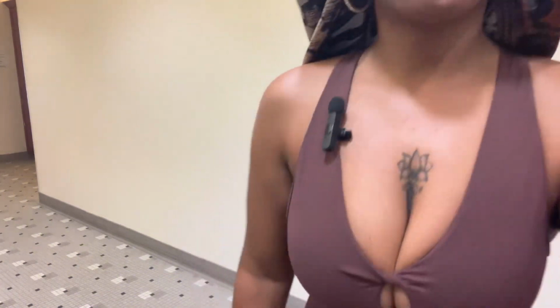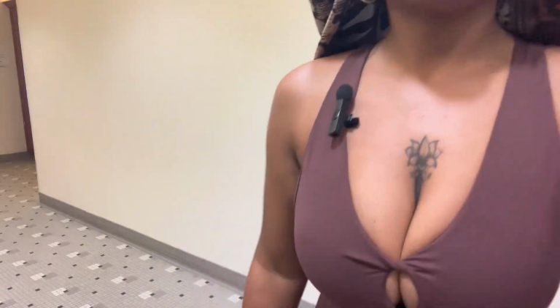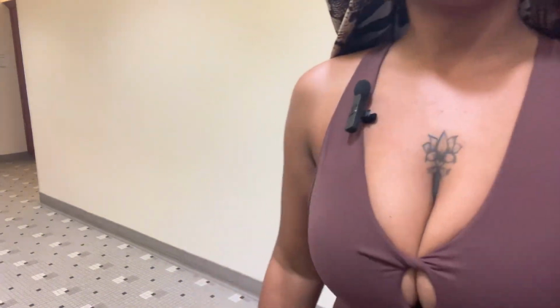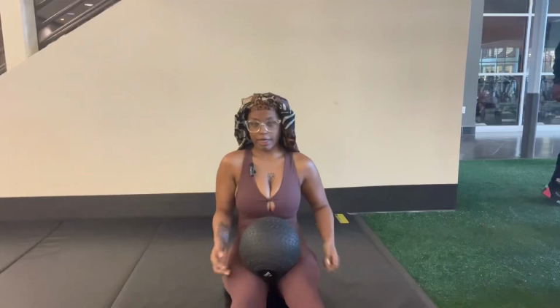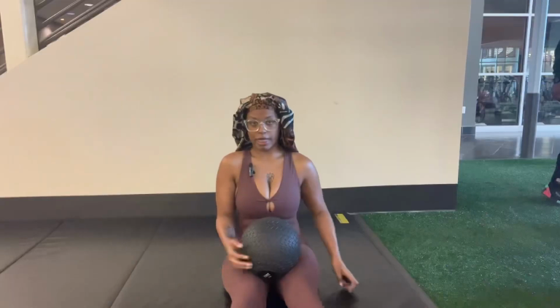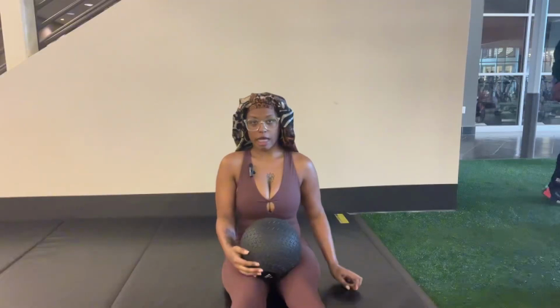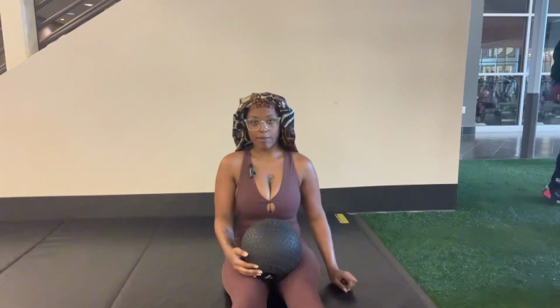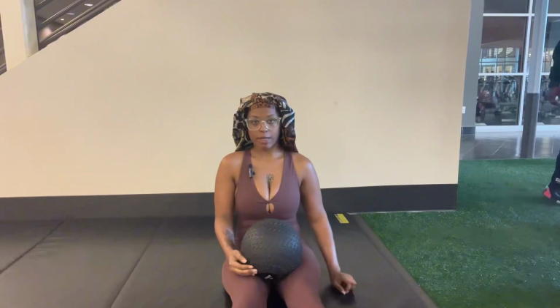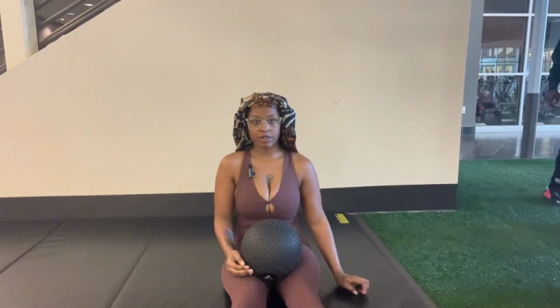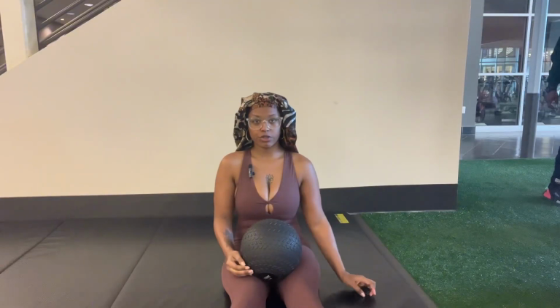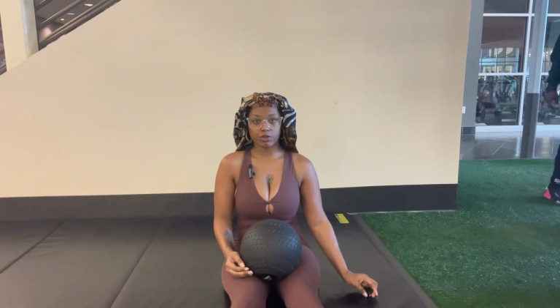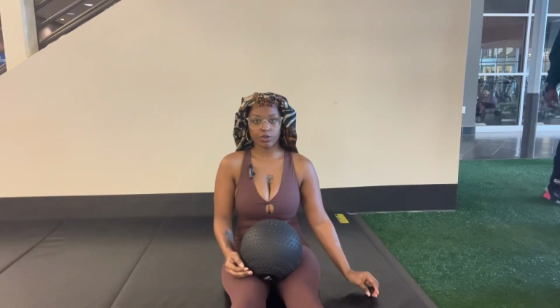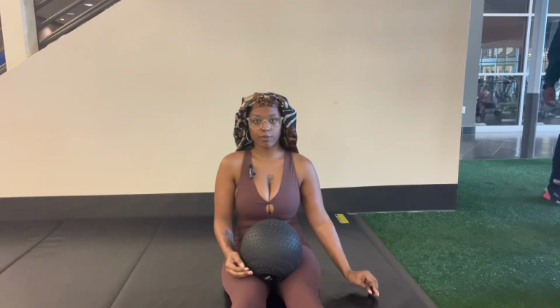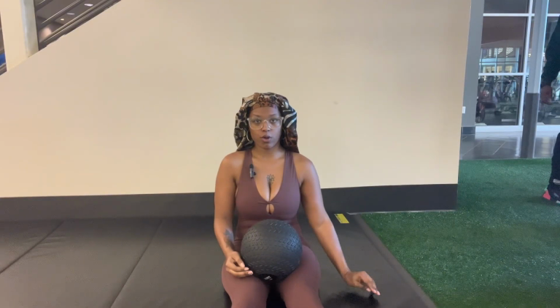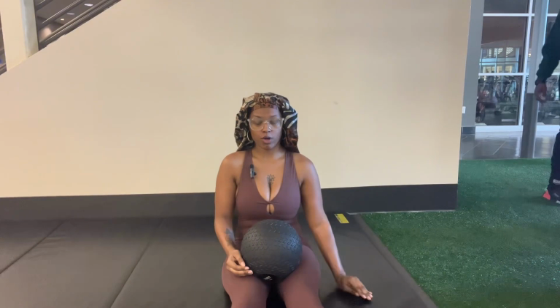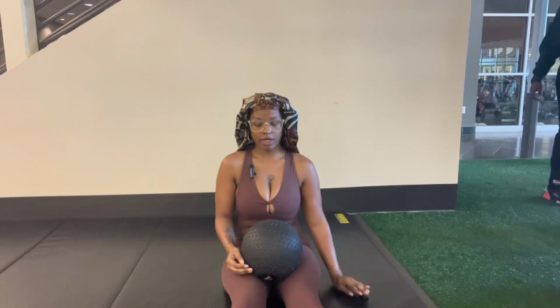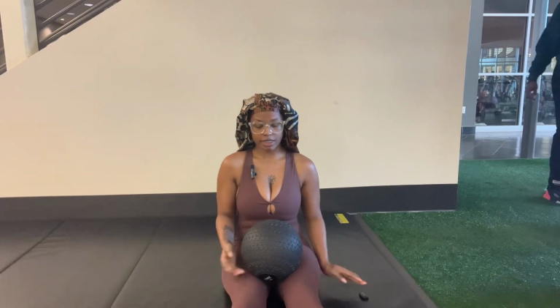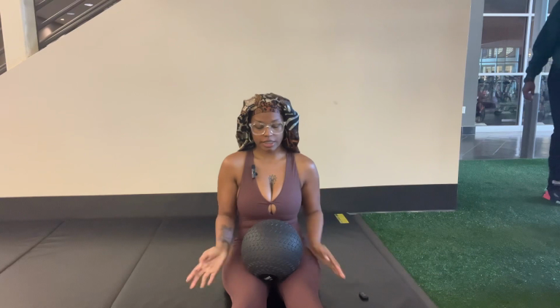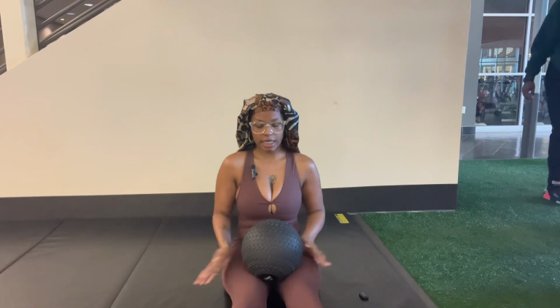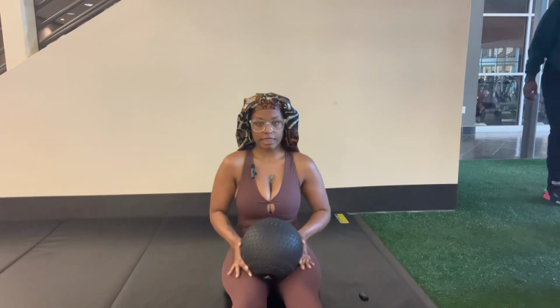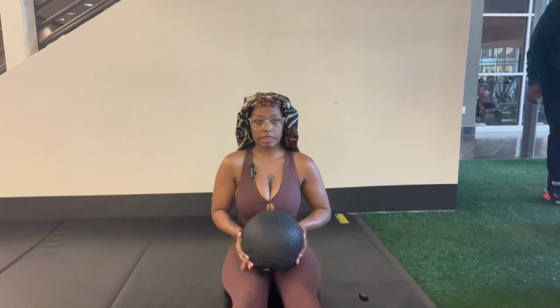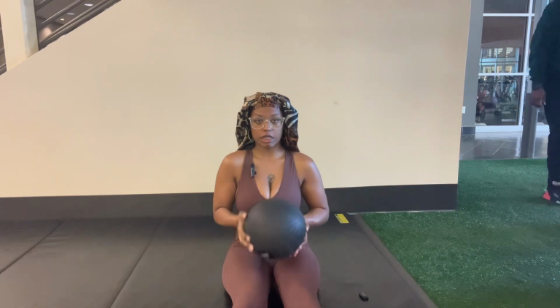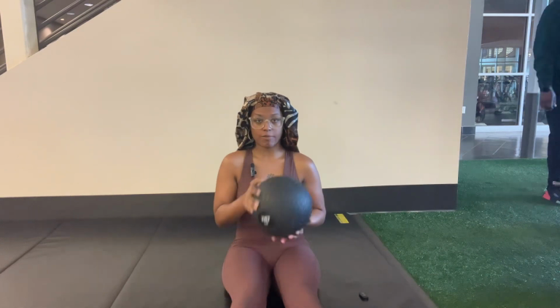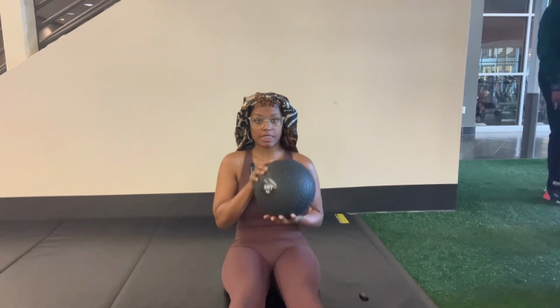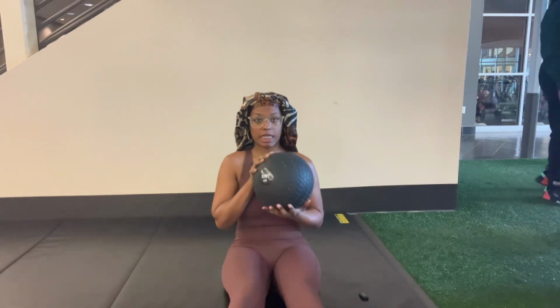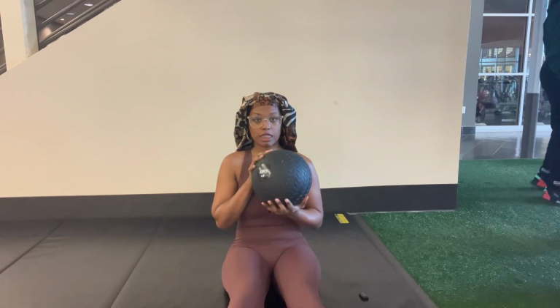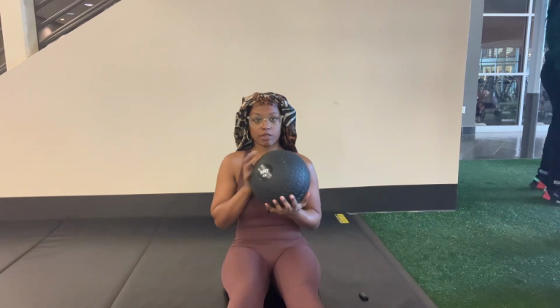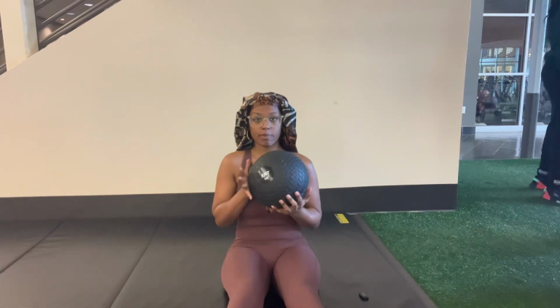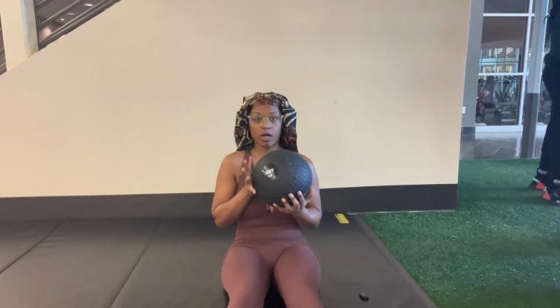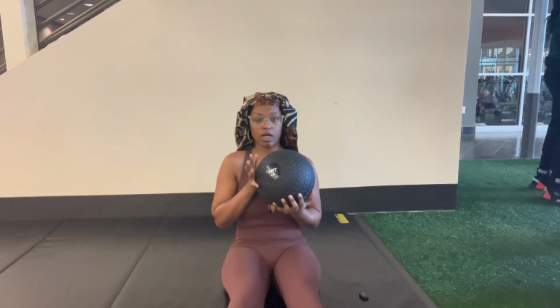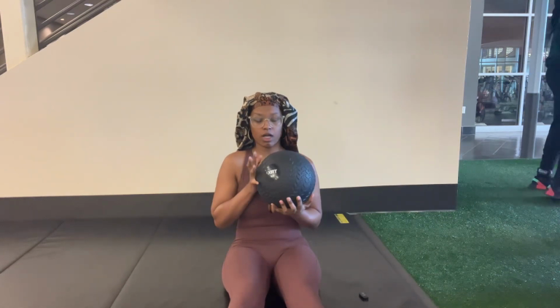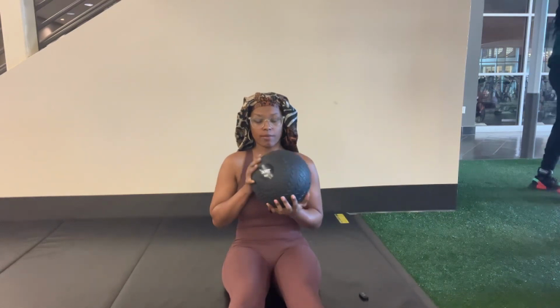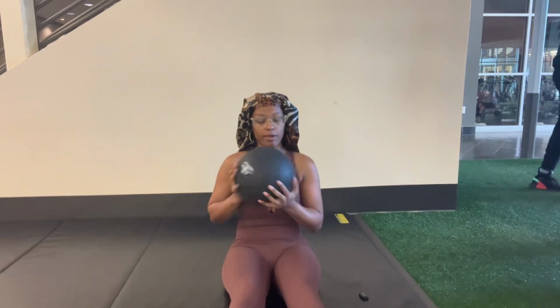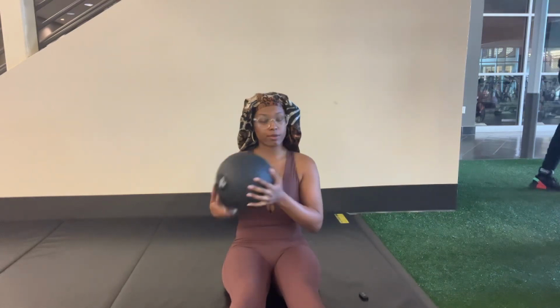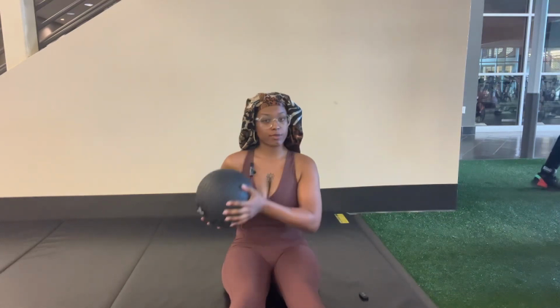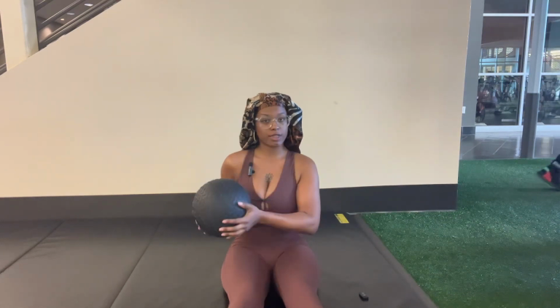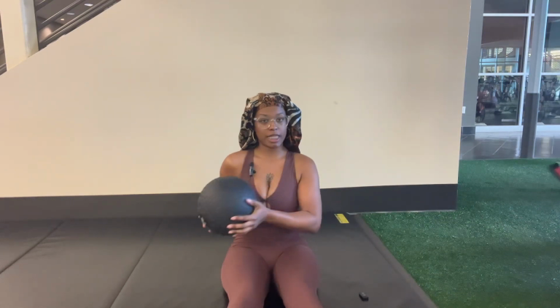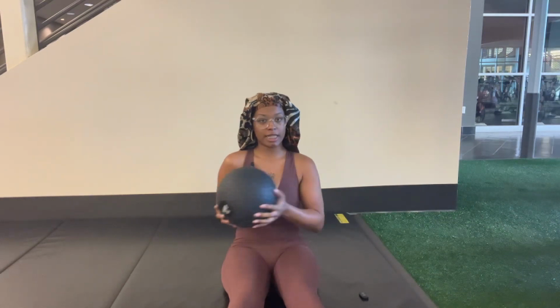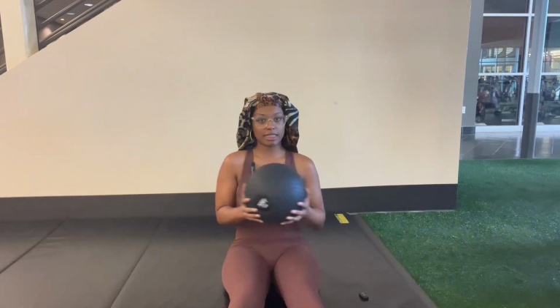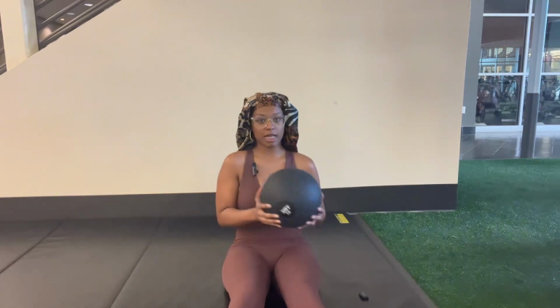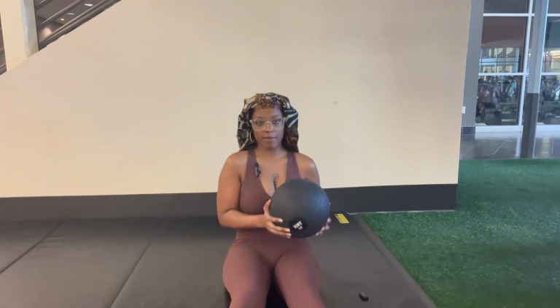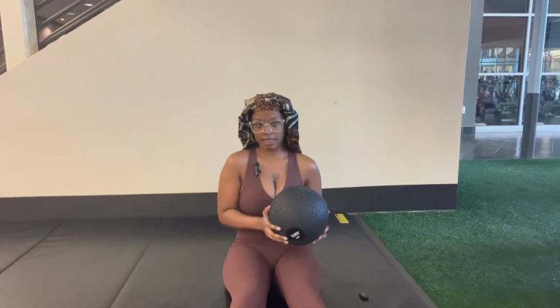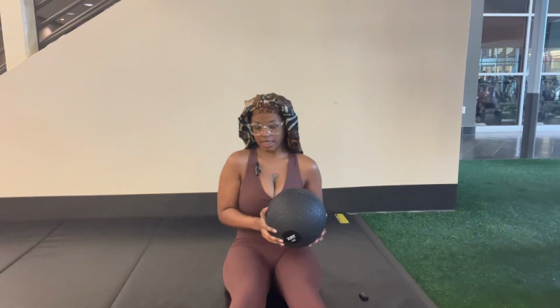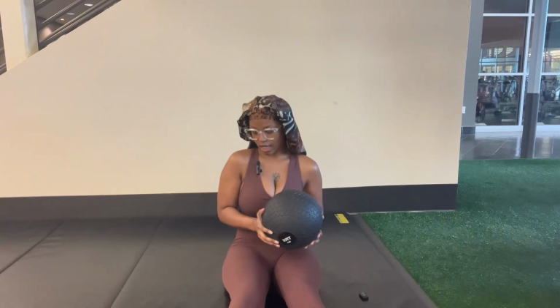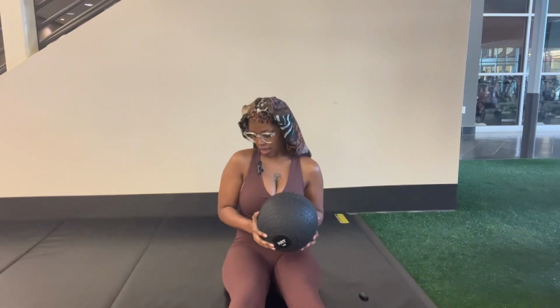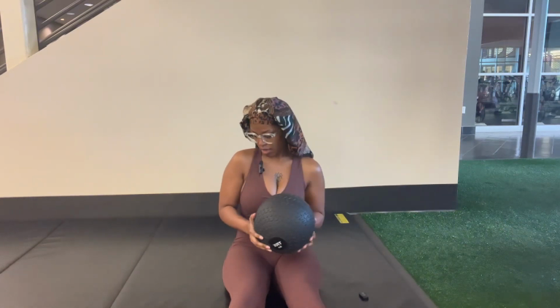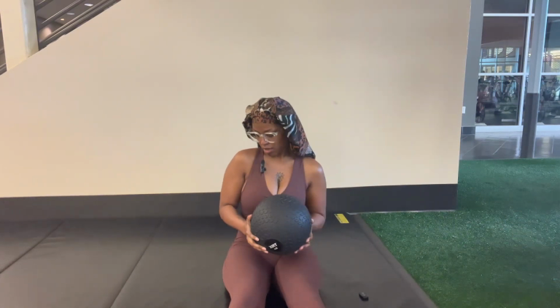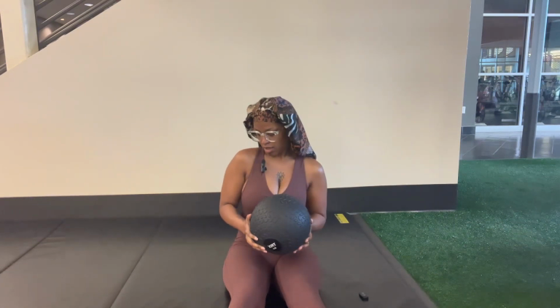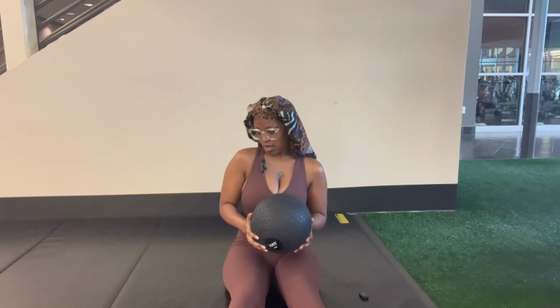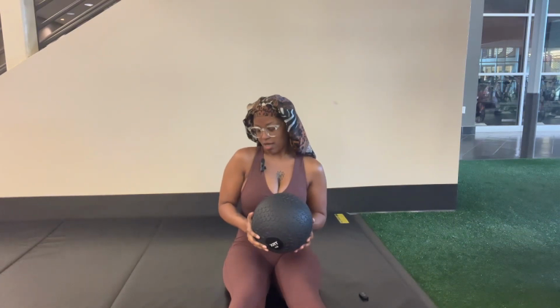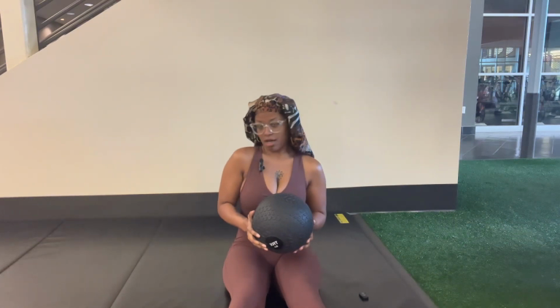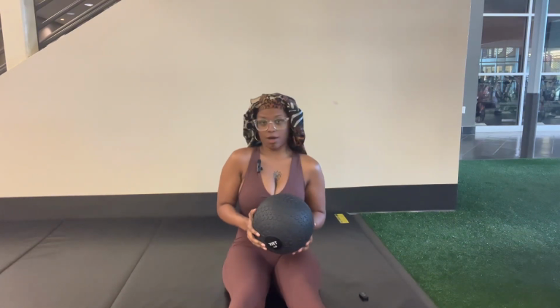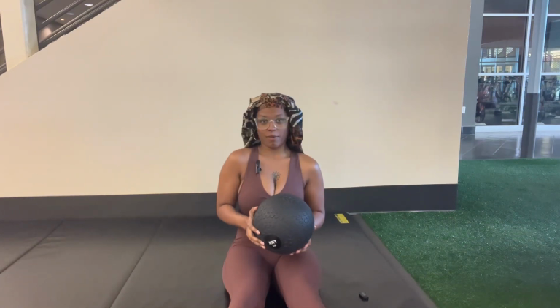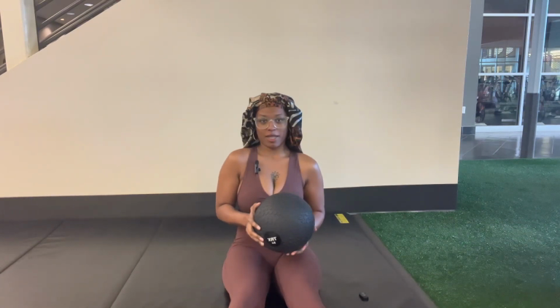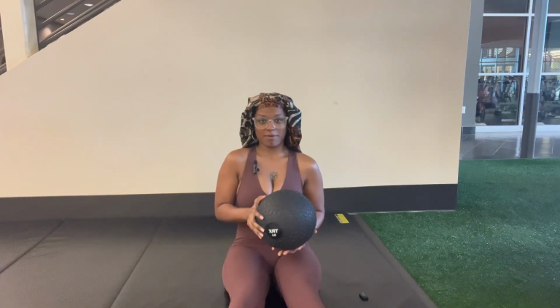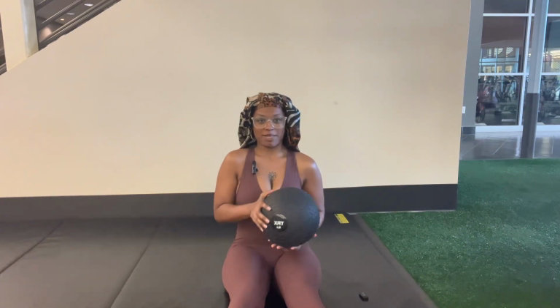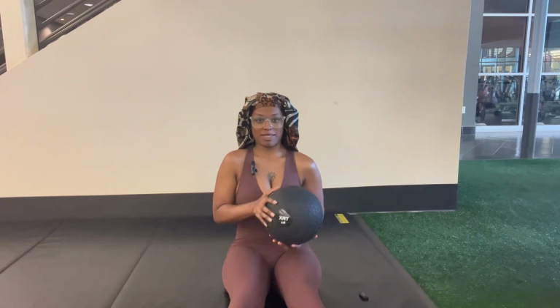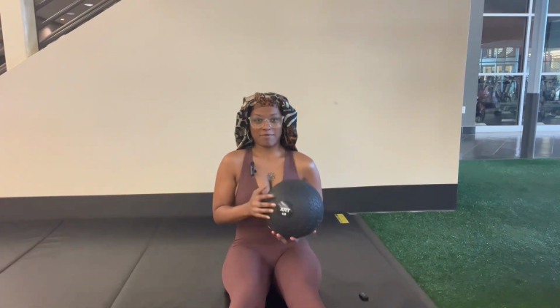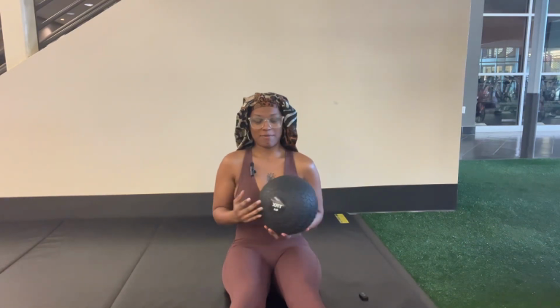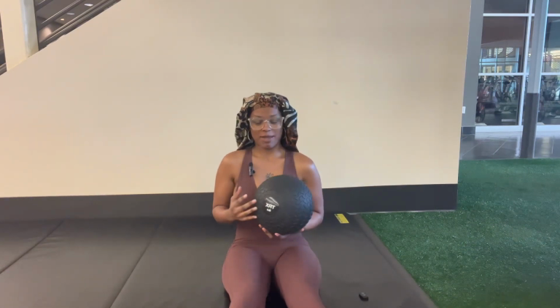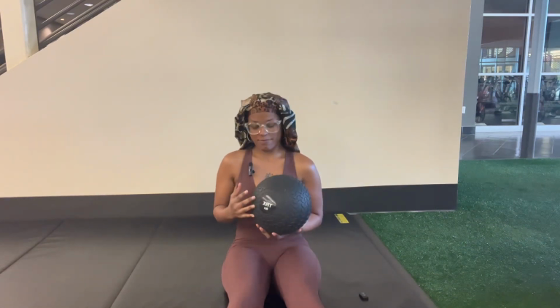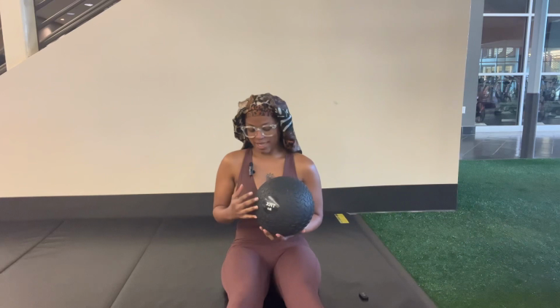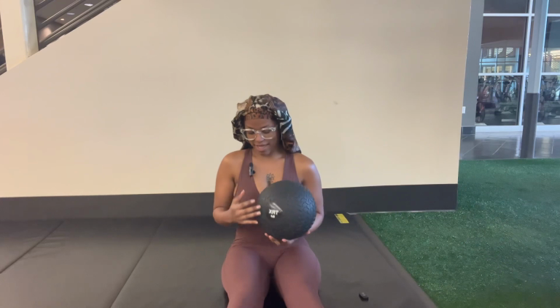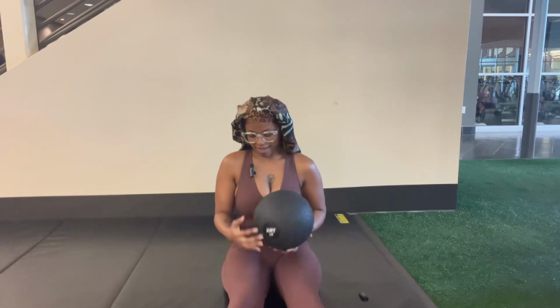Right now I'm about to do some core exercises. I'm going to take this ball and rotate it side to side. Hope I didn't mess up my mic, but yeah.